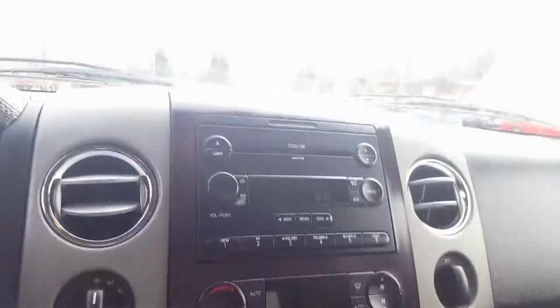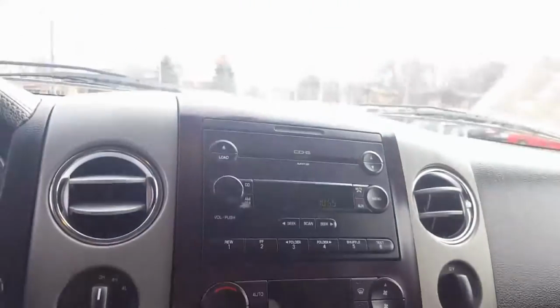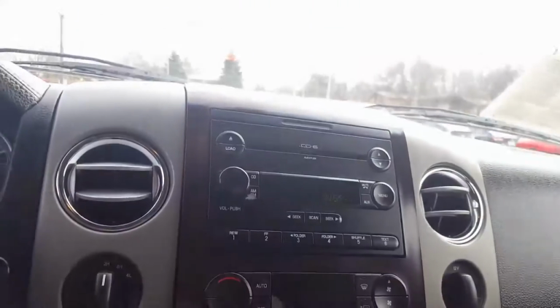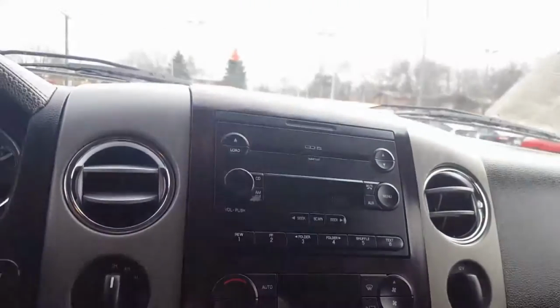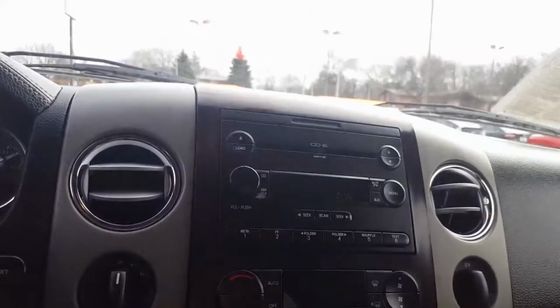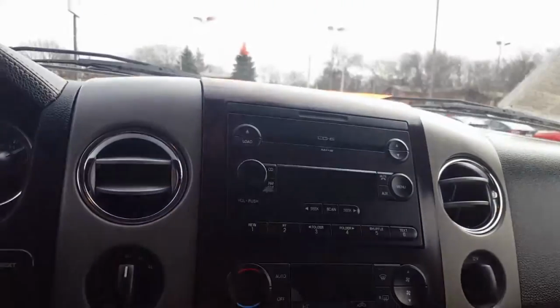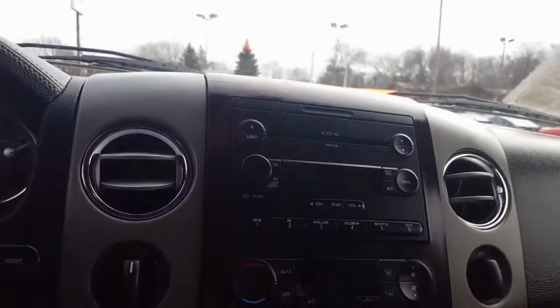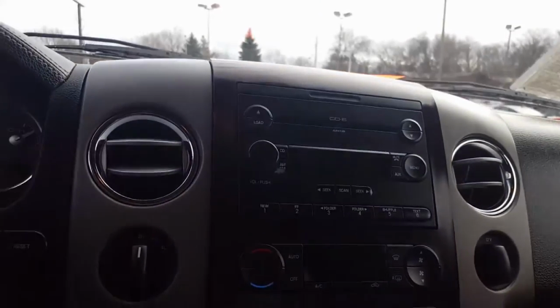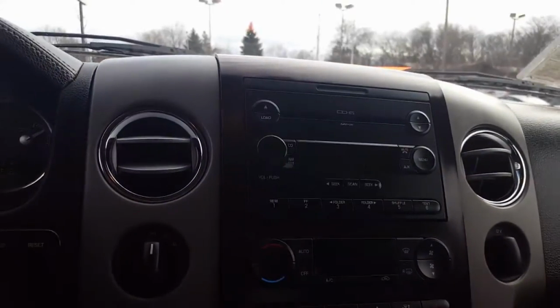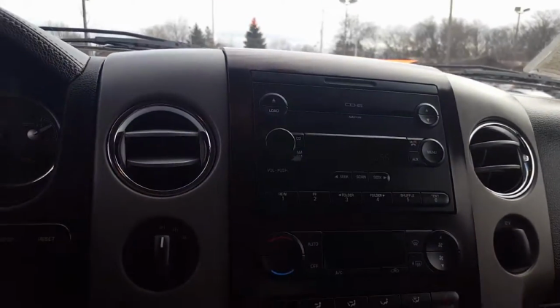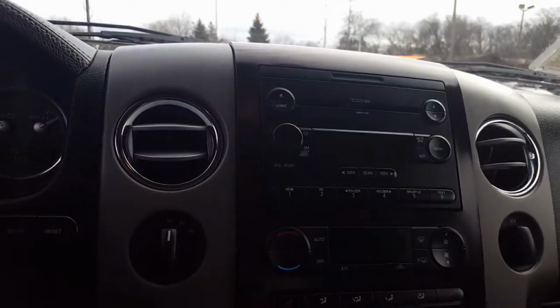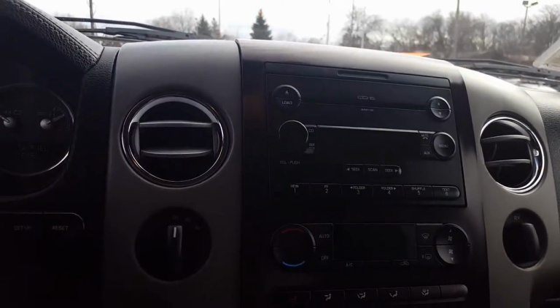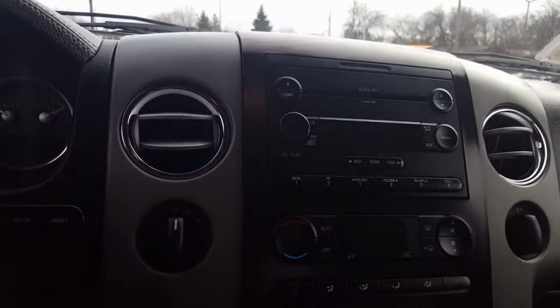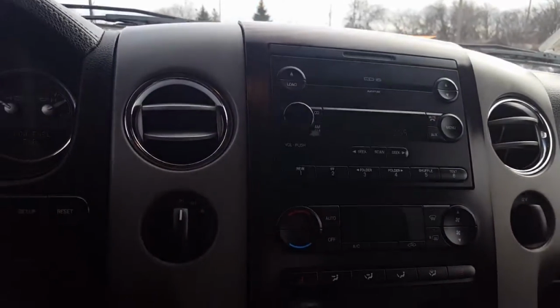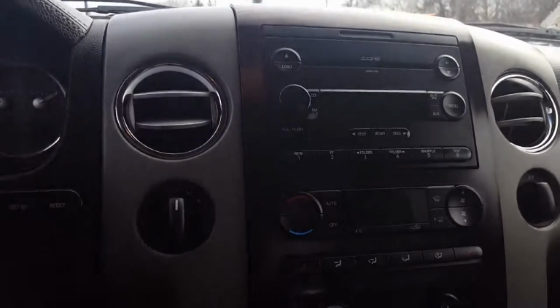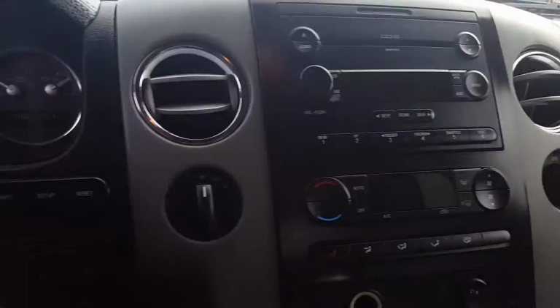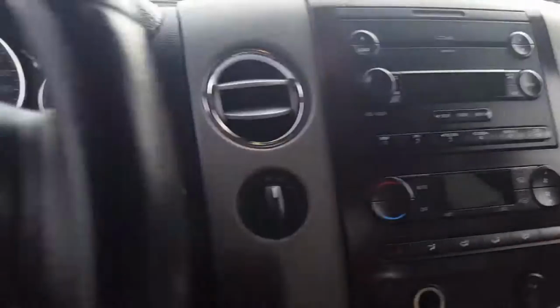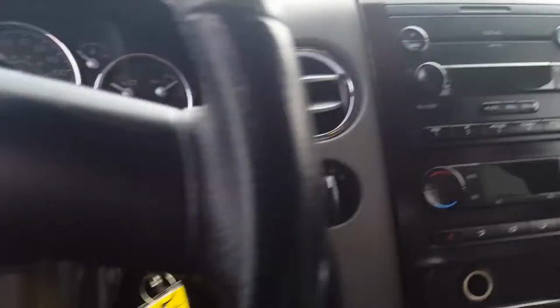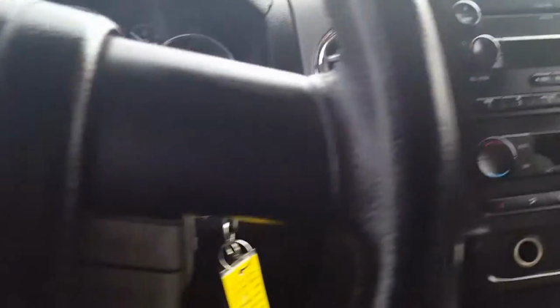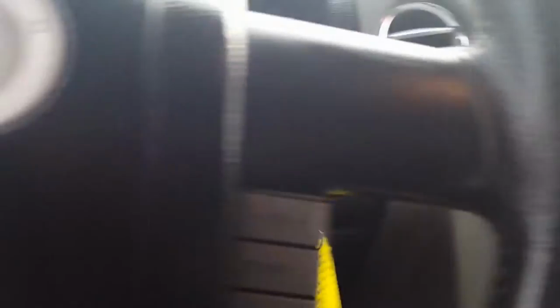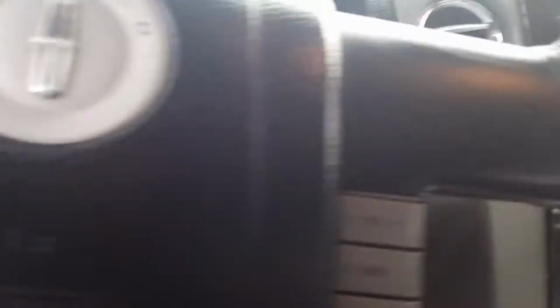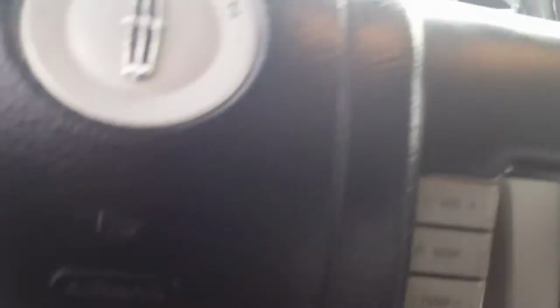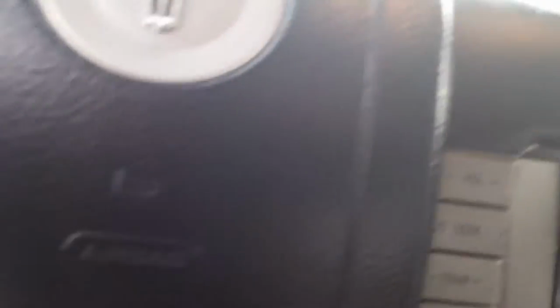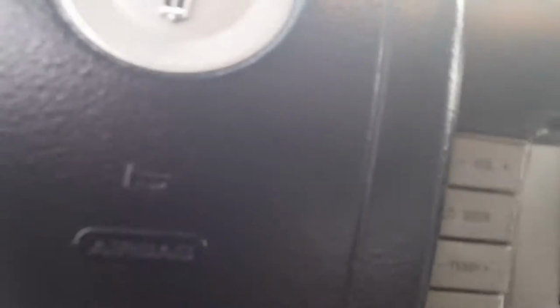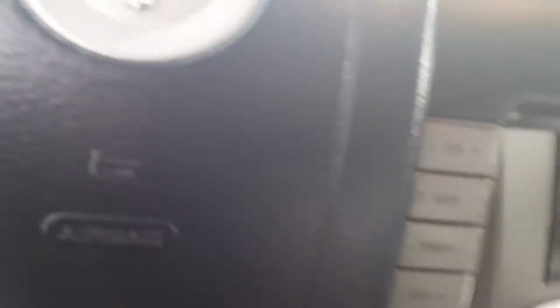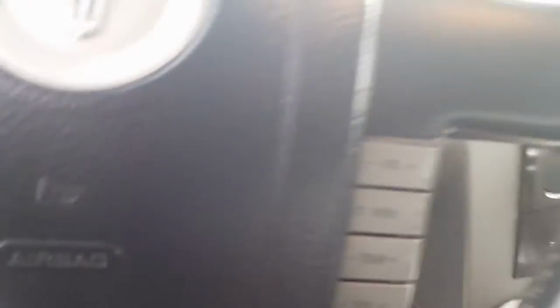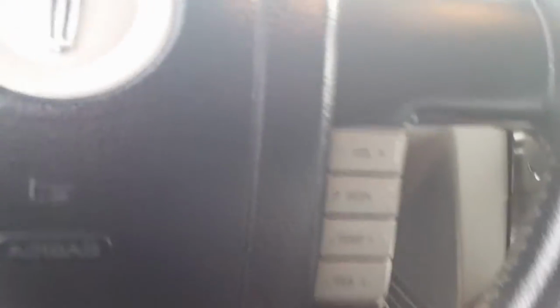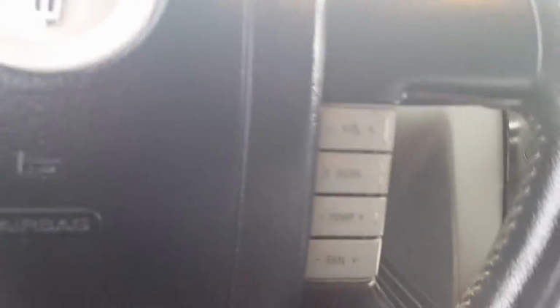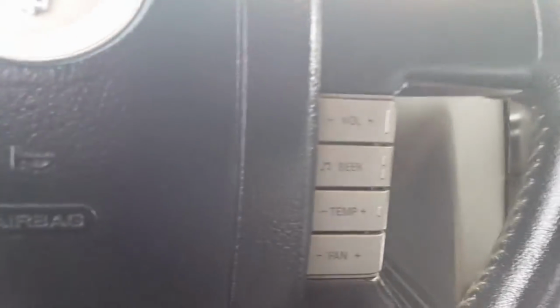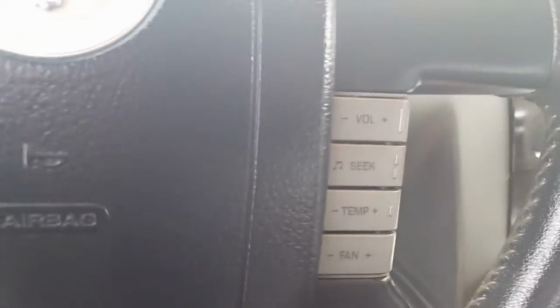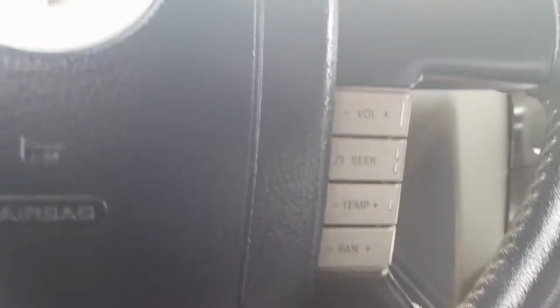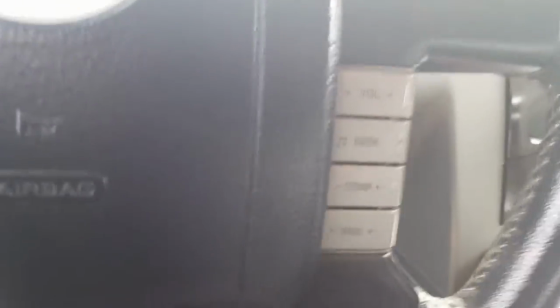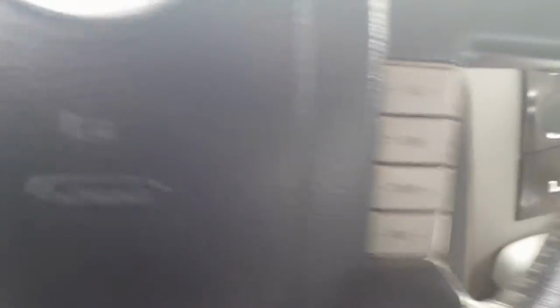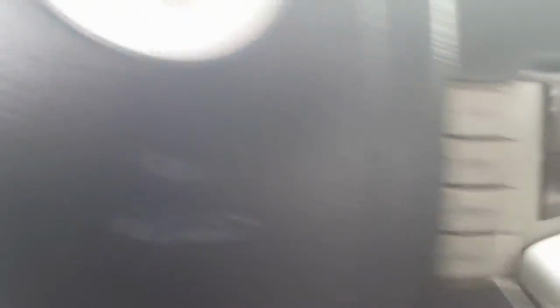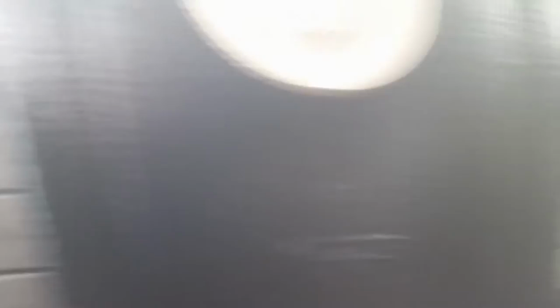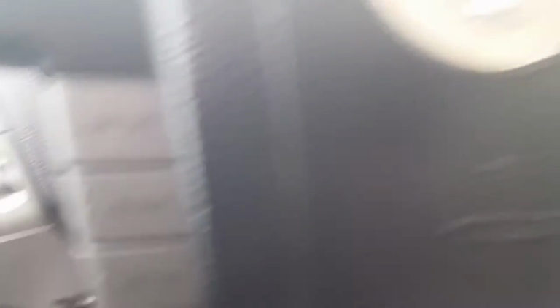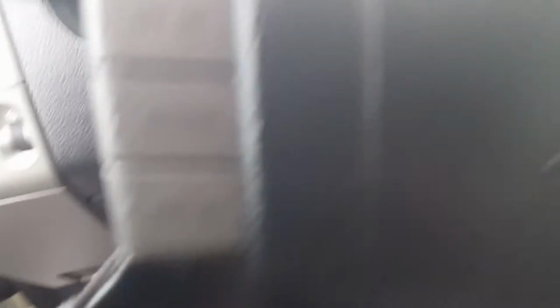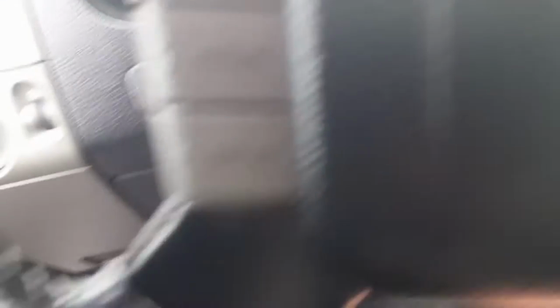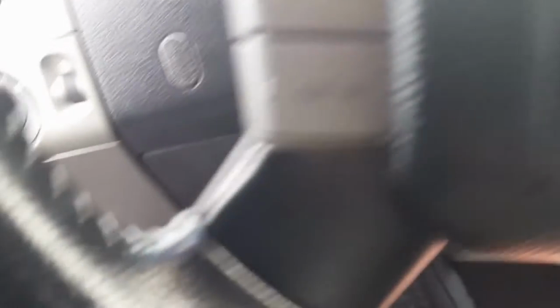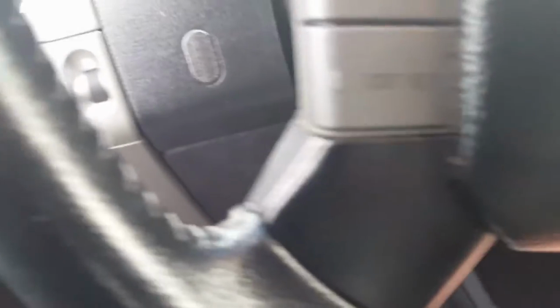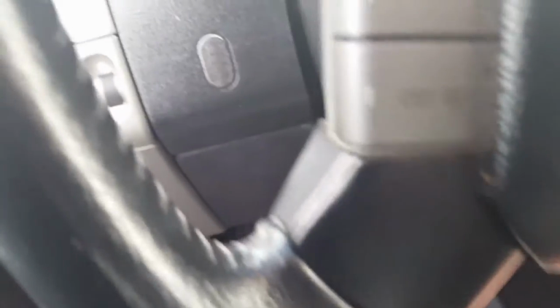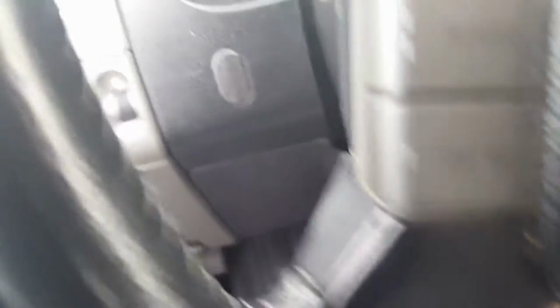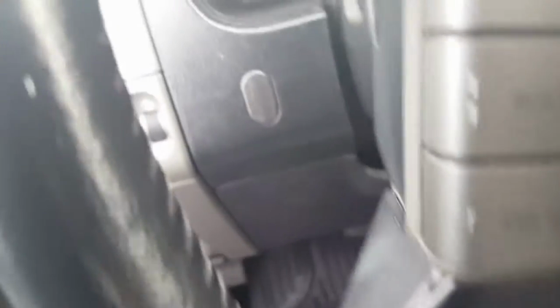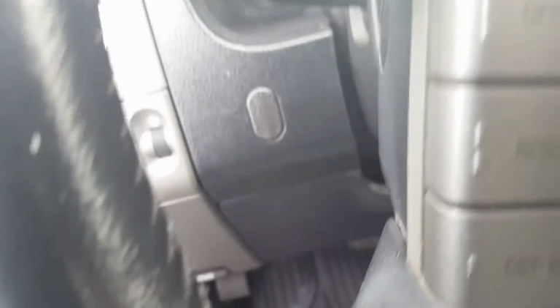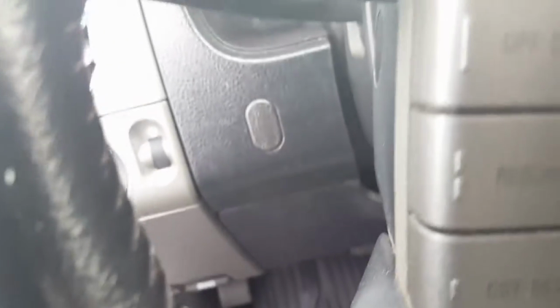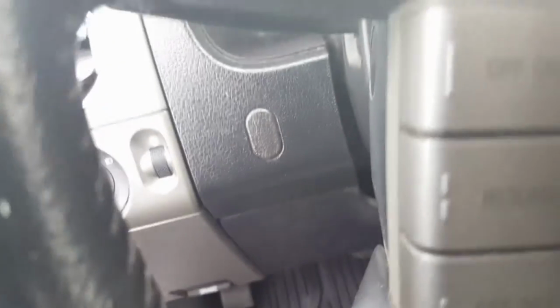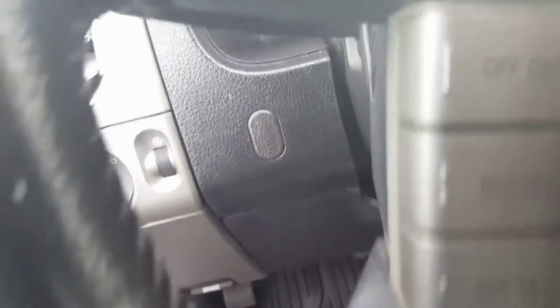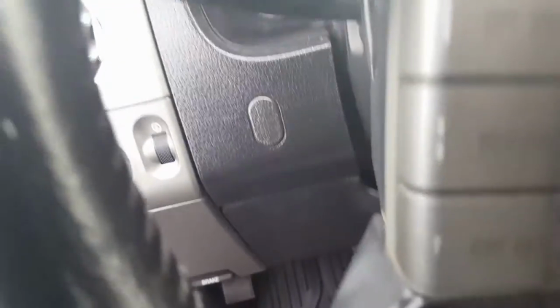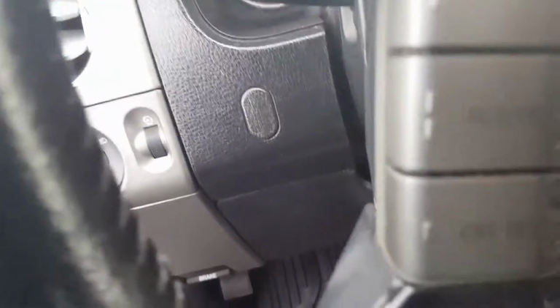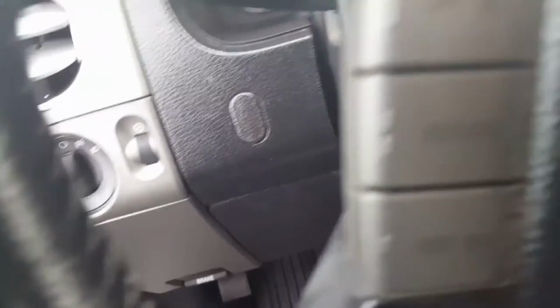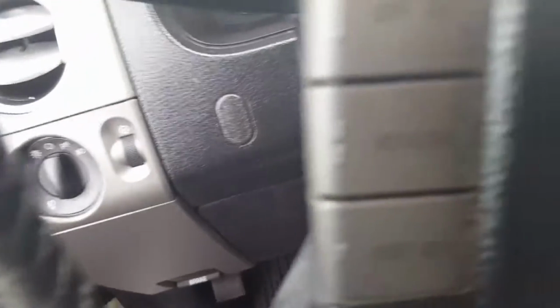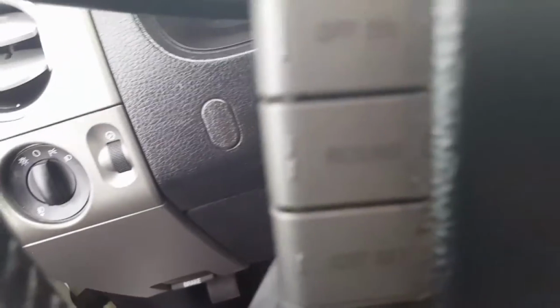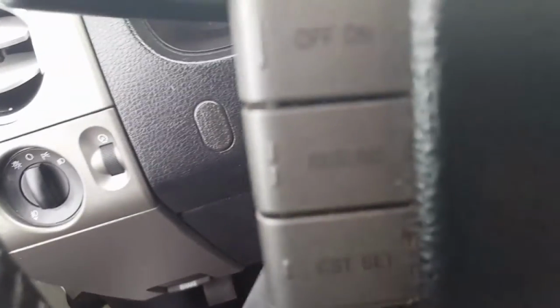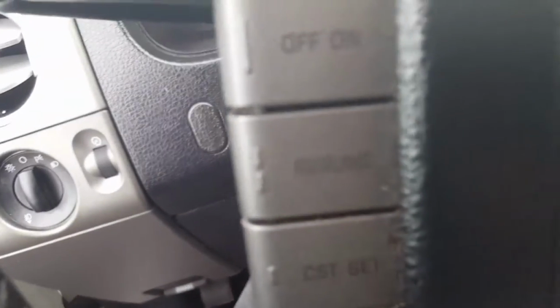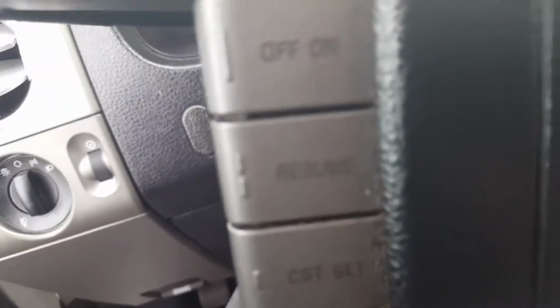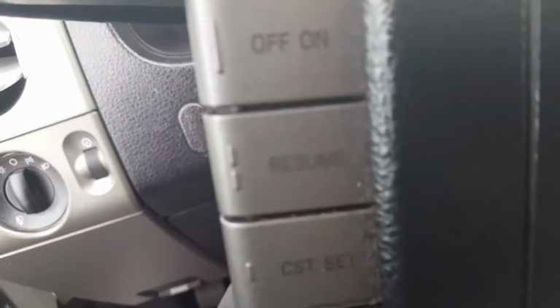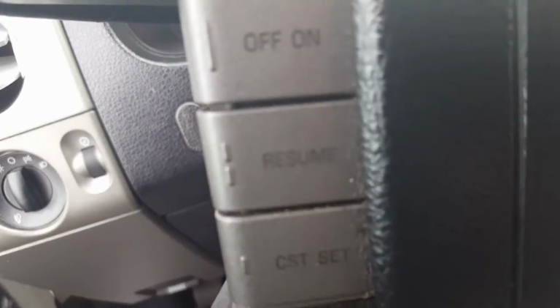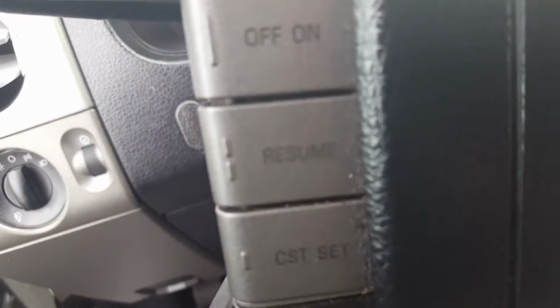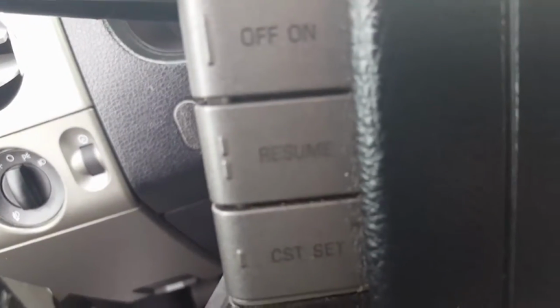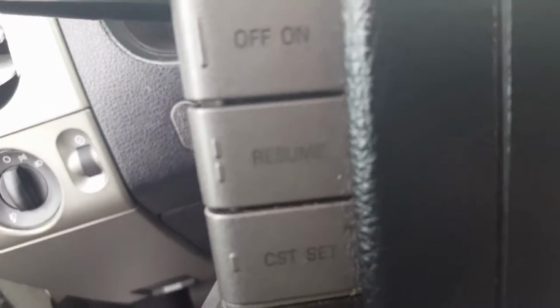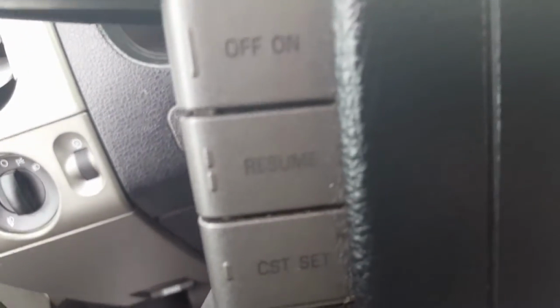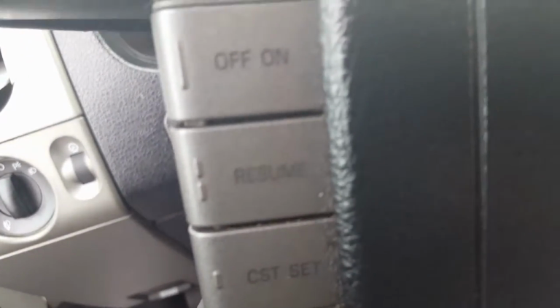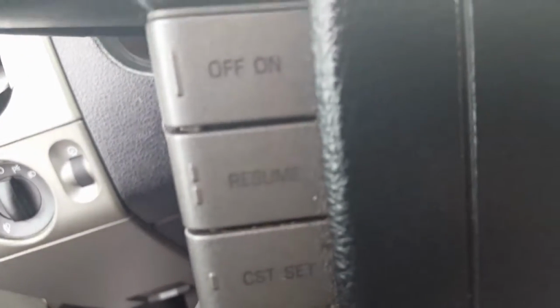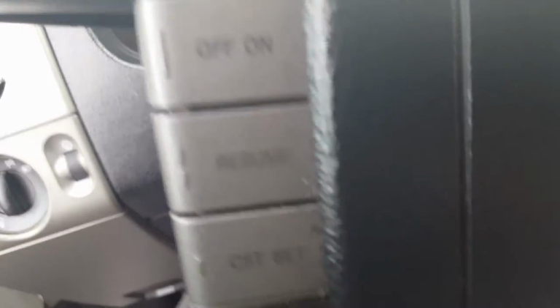Six-disc CD. It's got climate controls on the steering wheel and the cruise control right there.